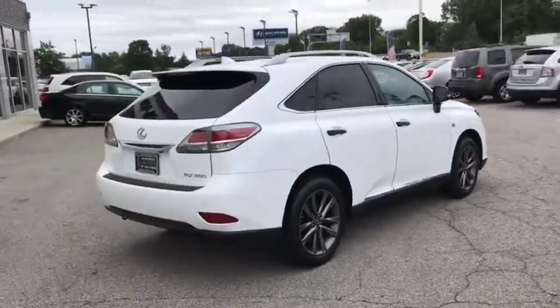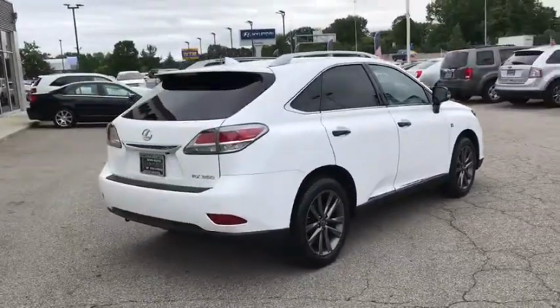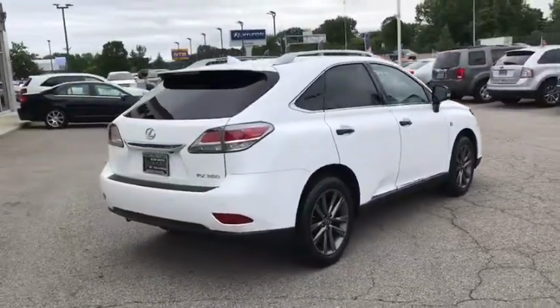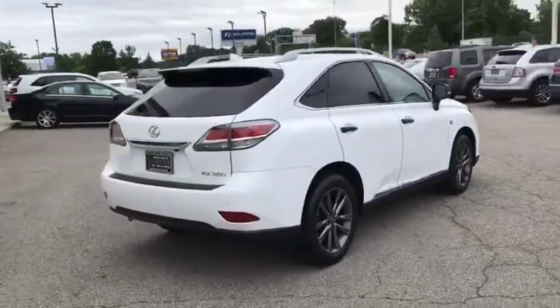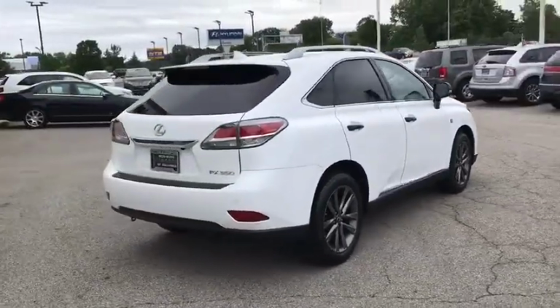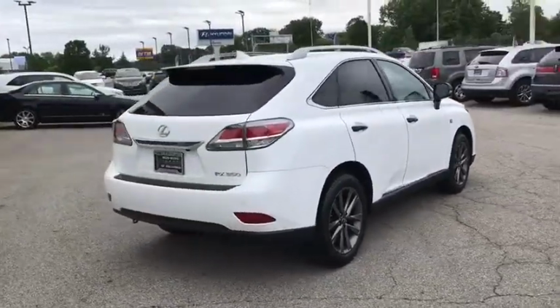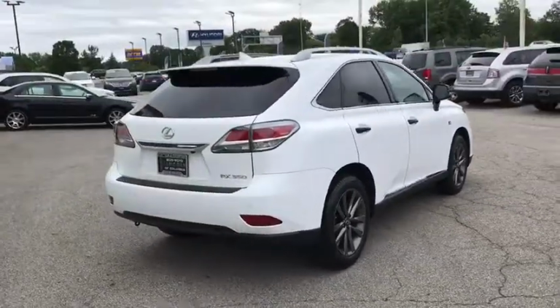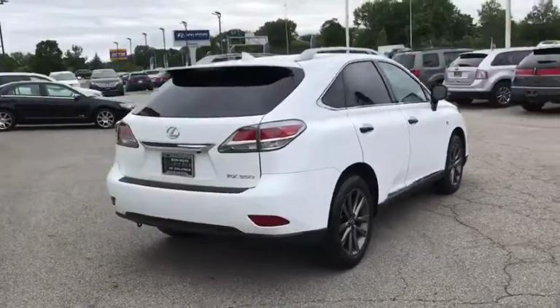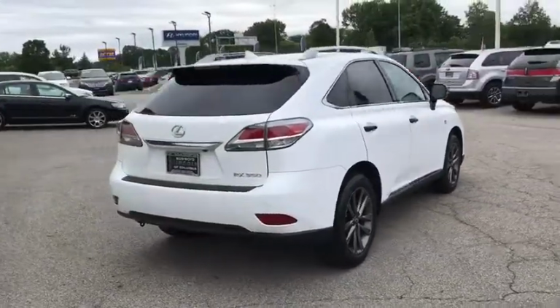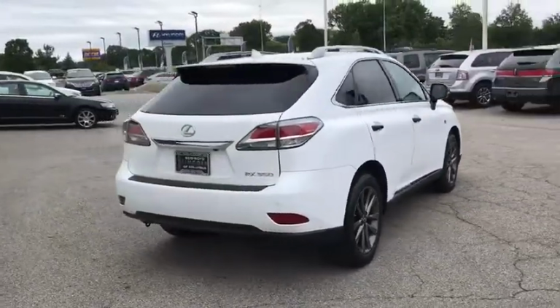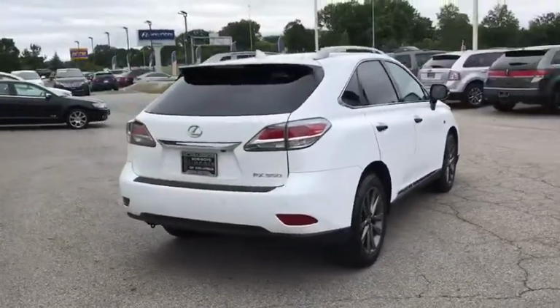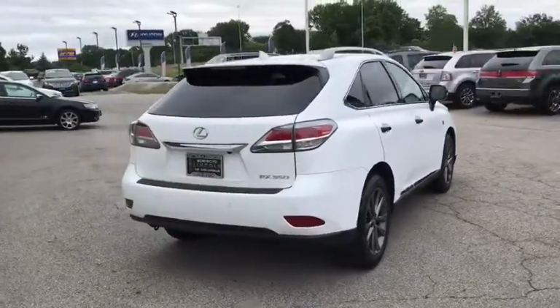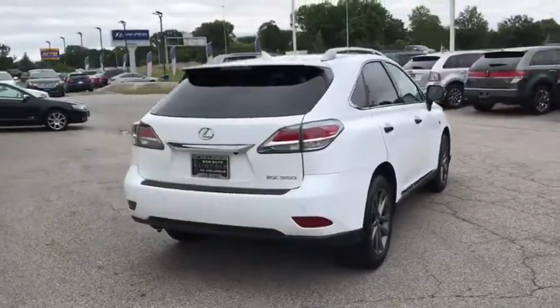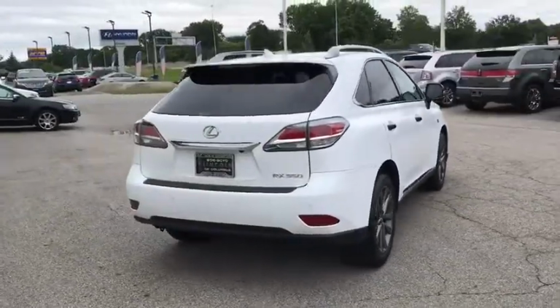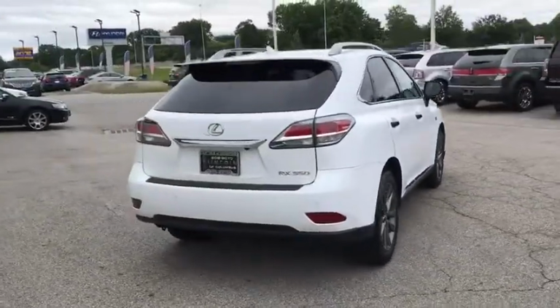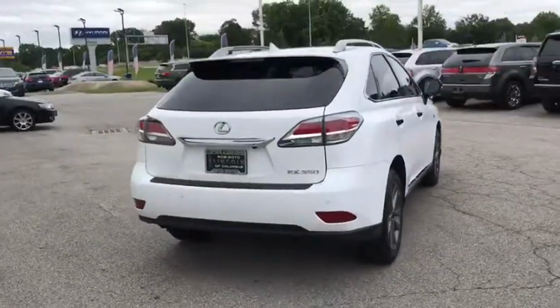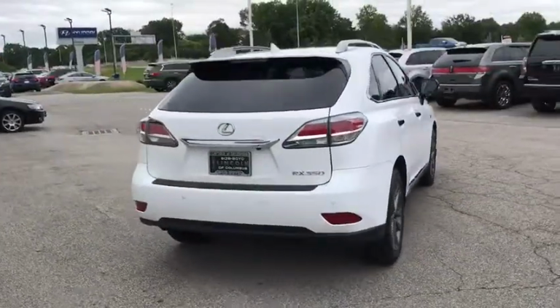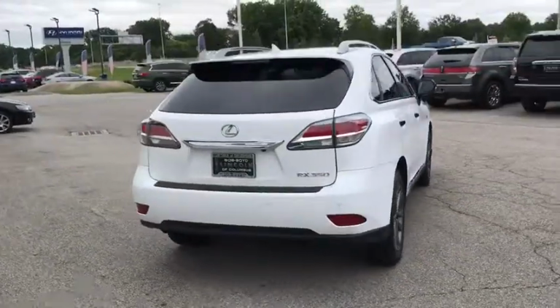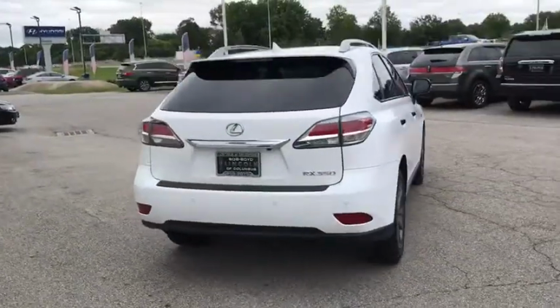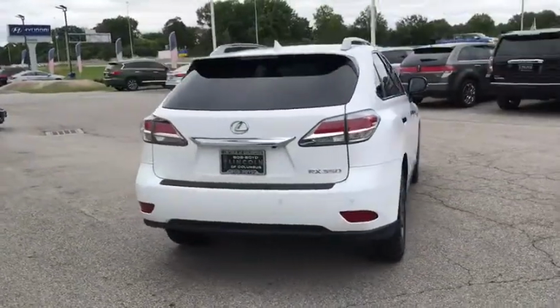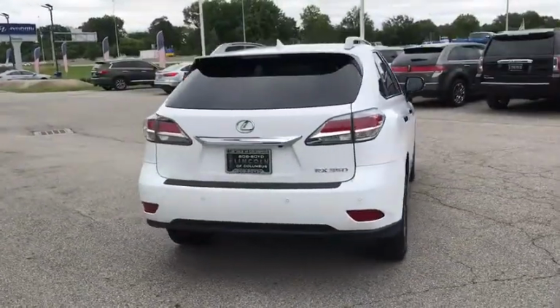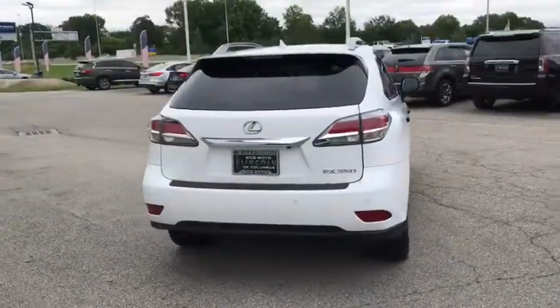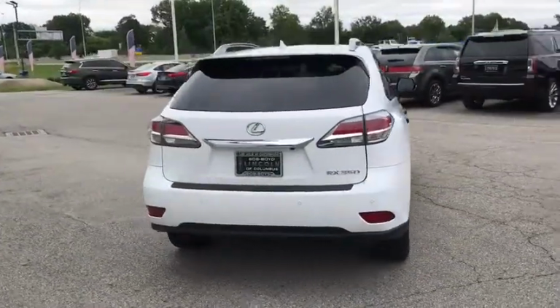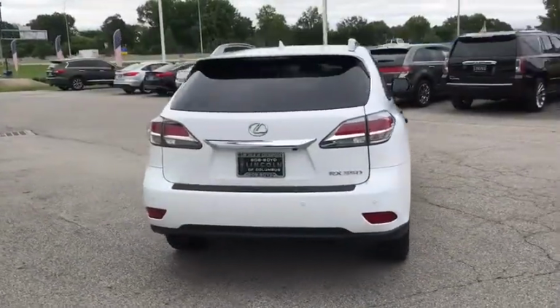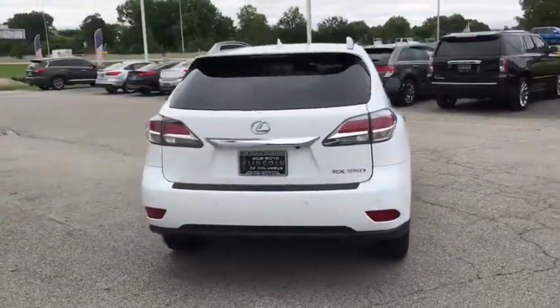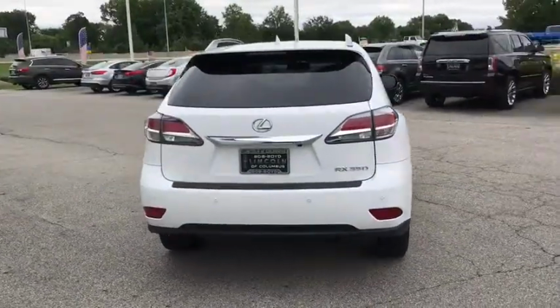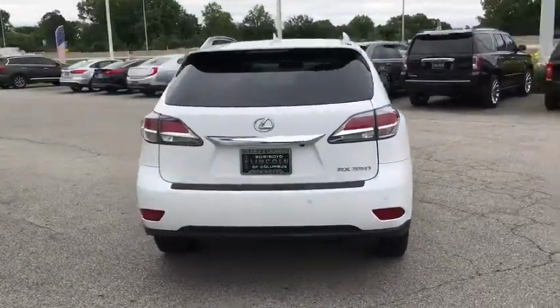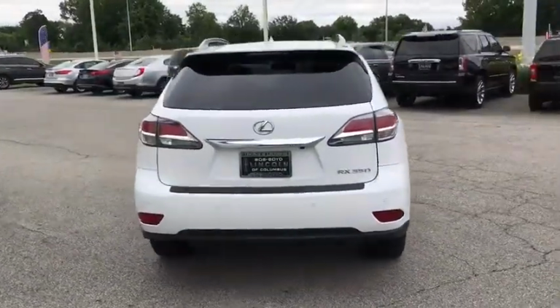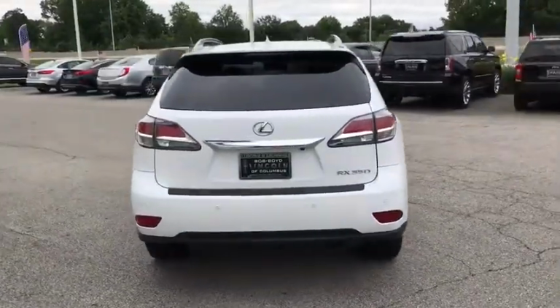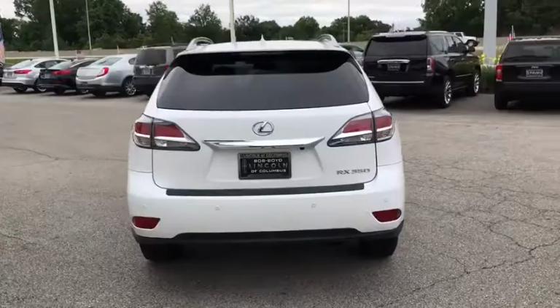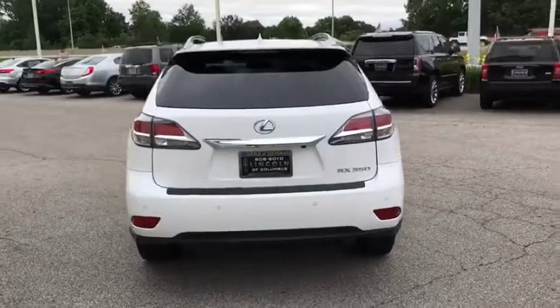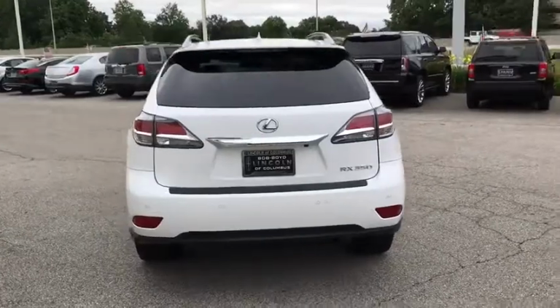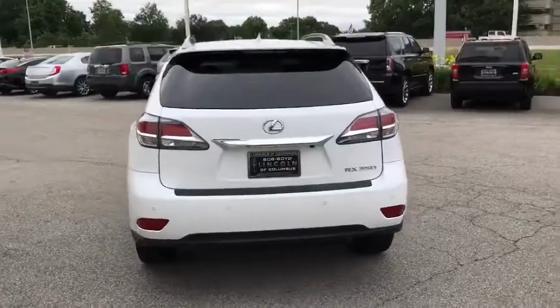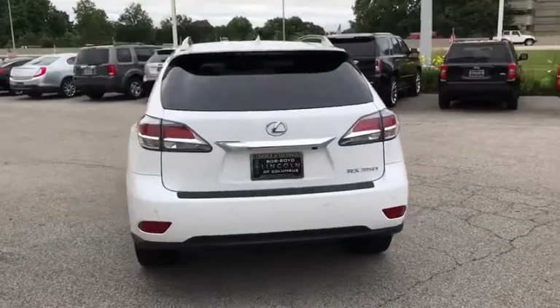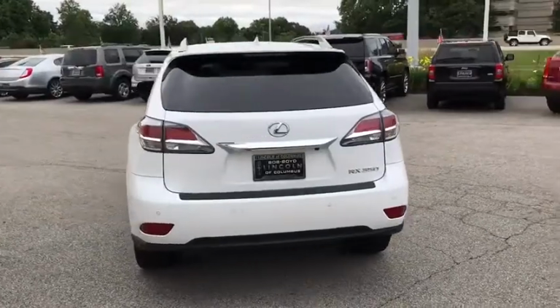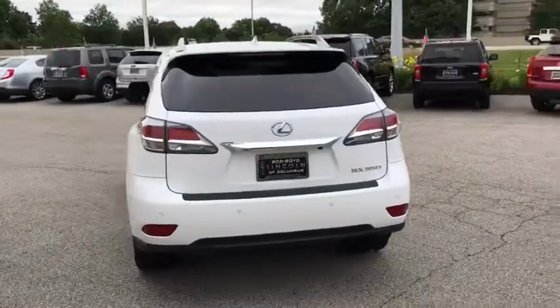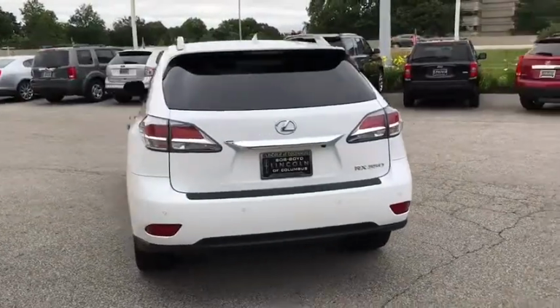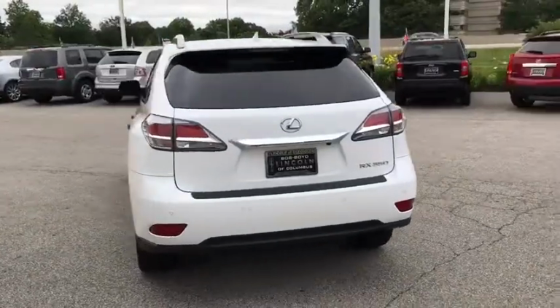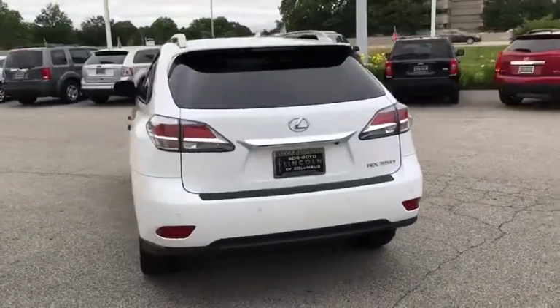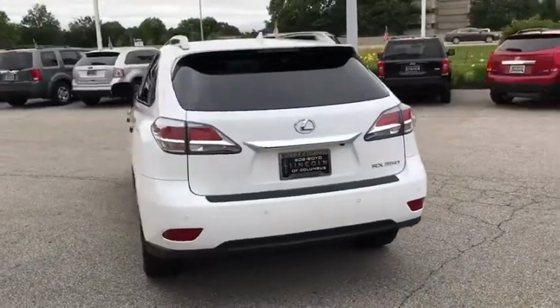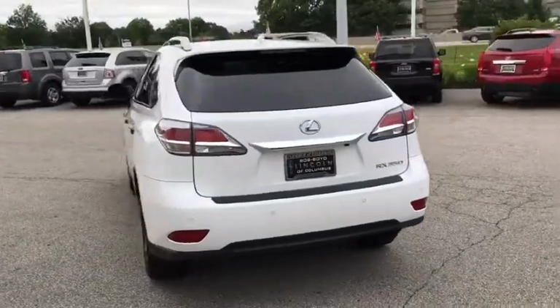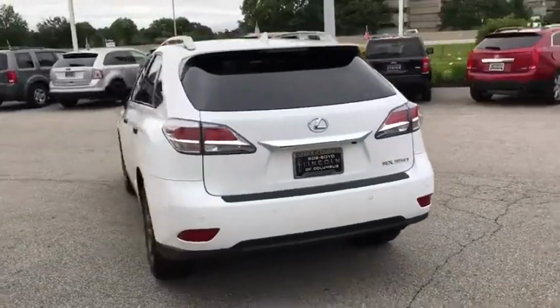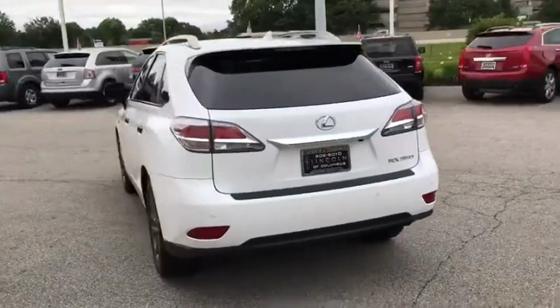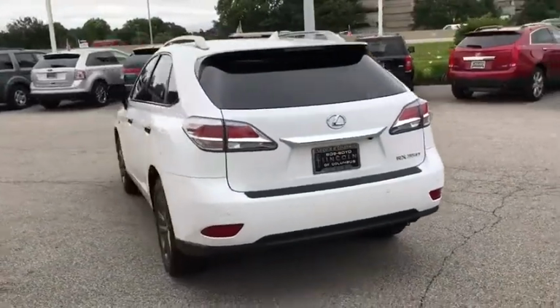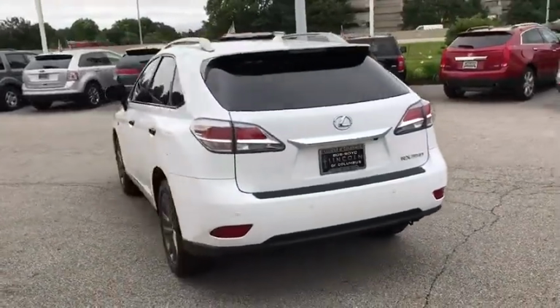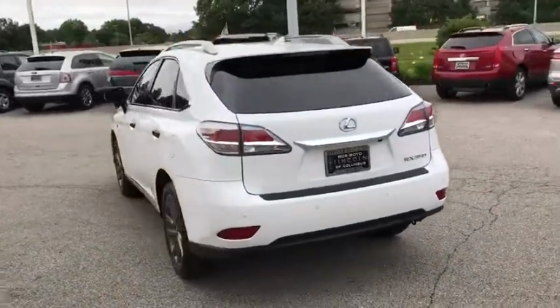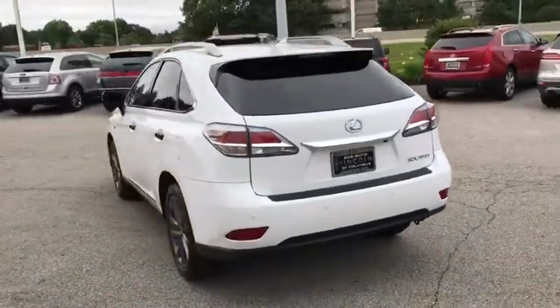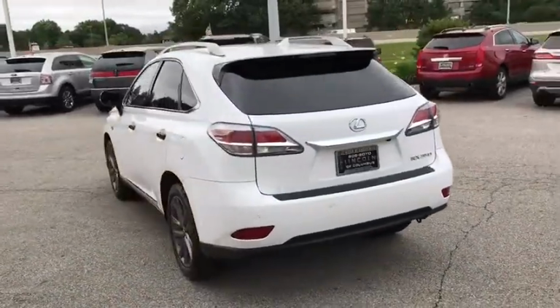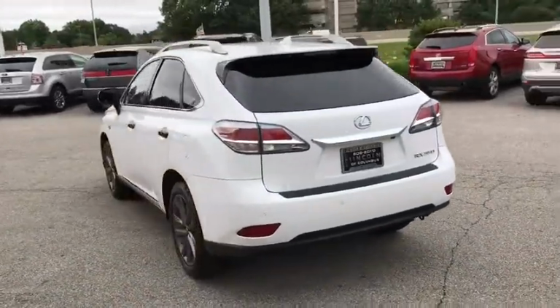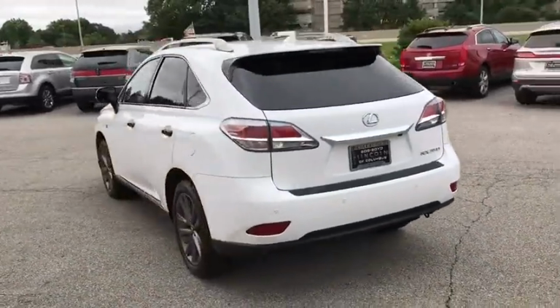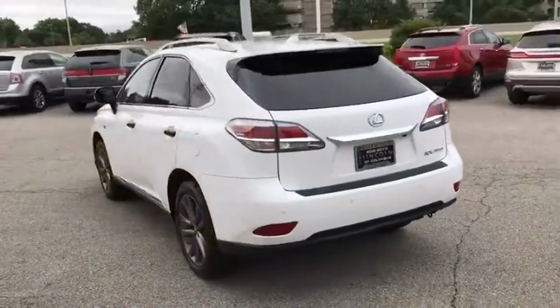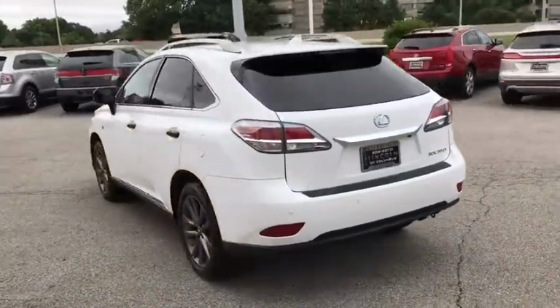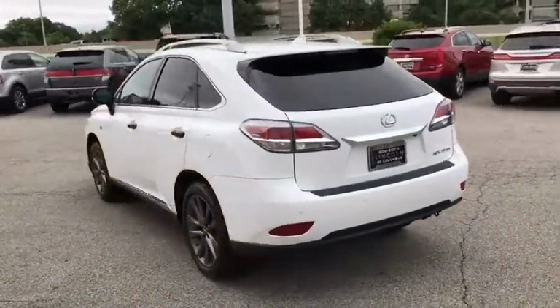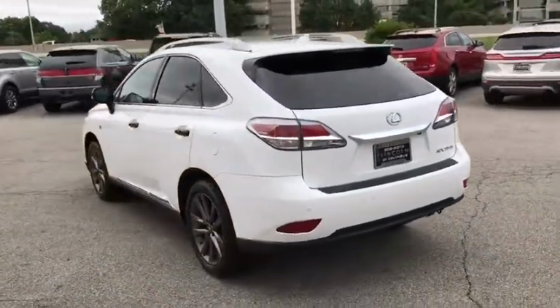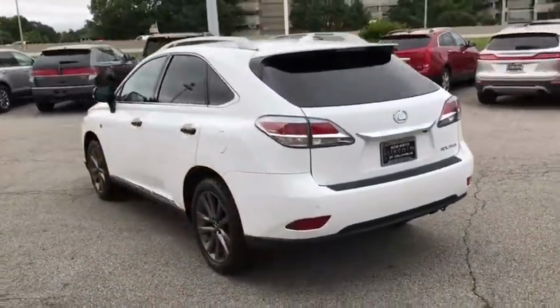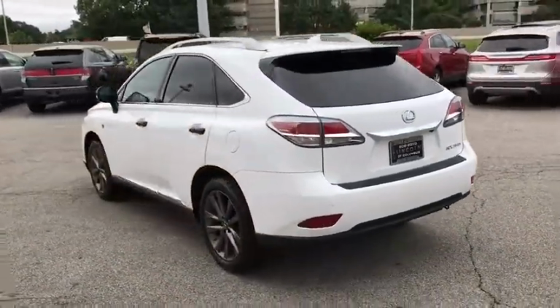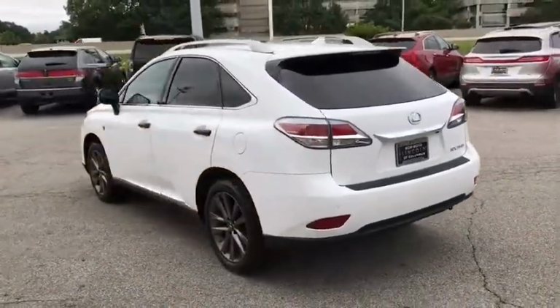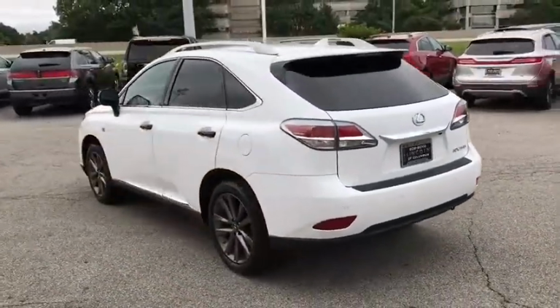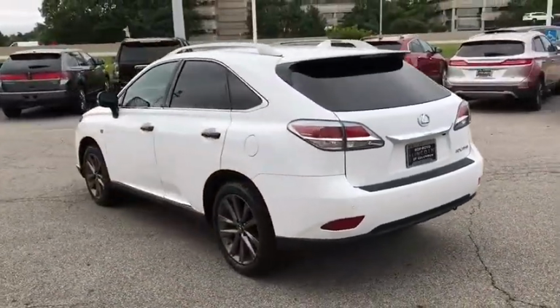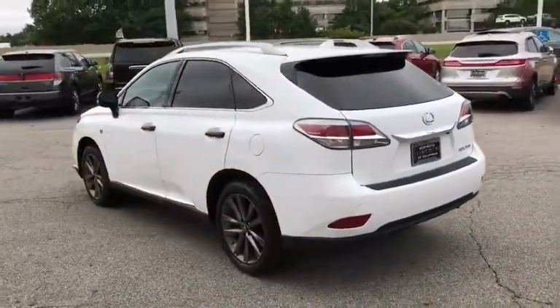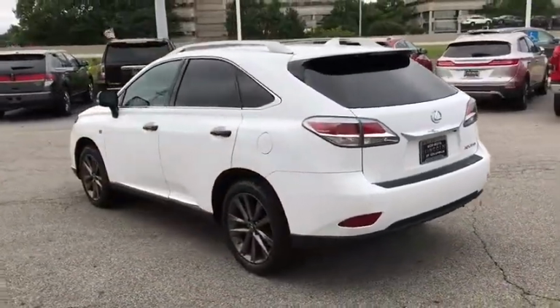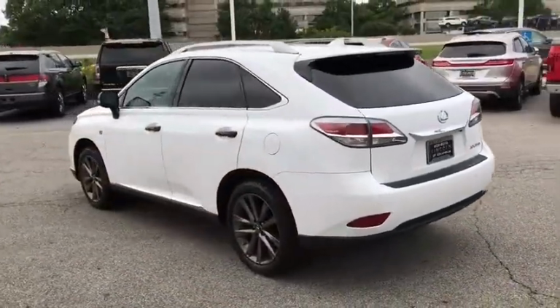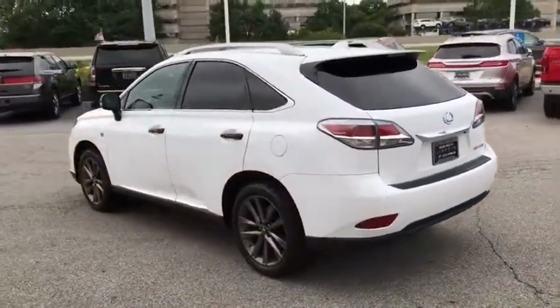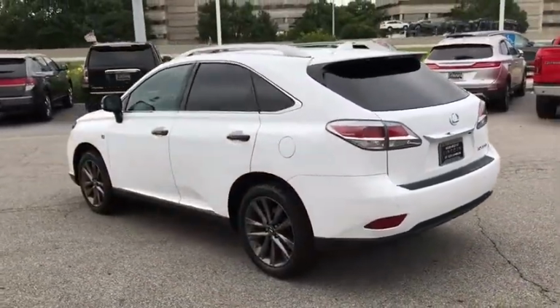This vehicle has less than 90,000 miles. Drive away with a great deal on this vehicle. Call or stop in today.